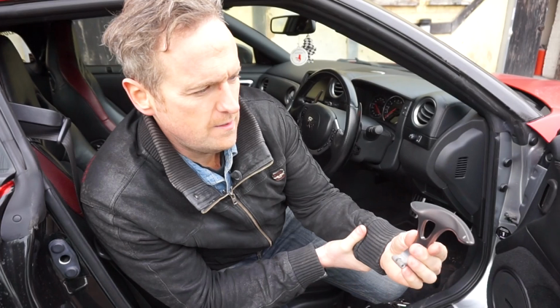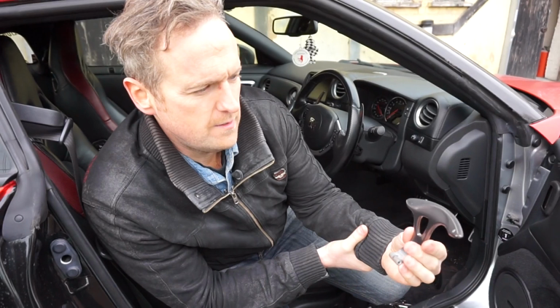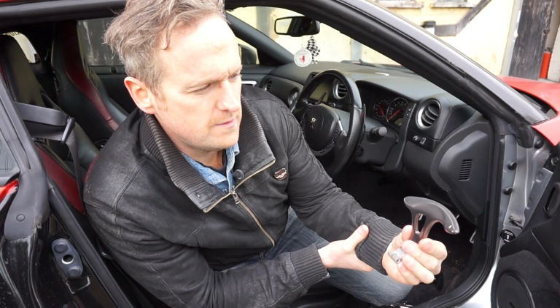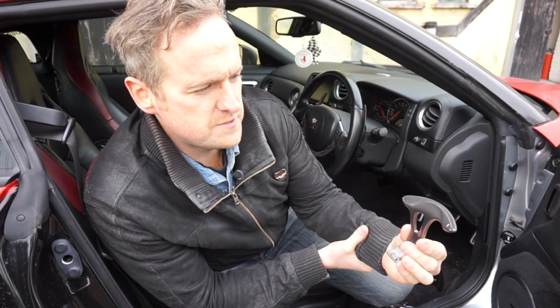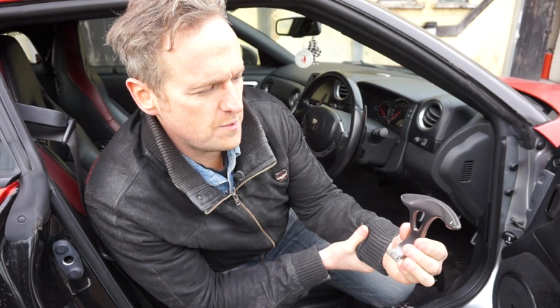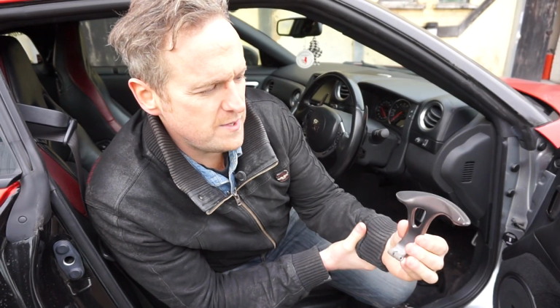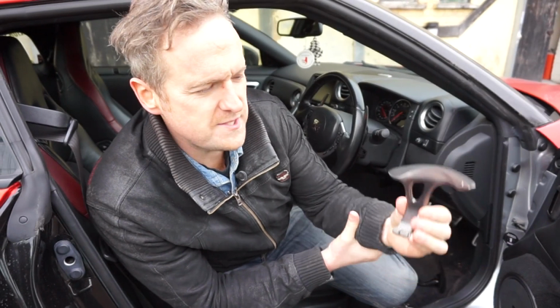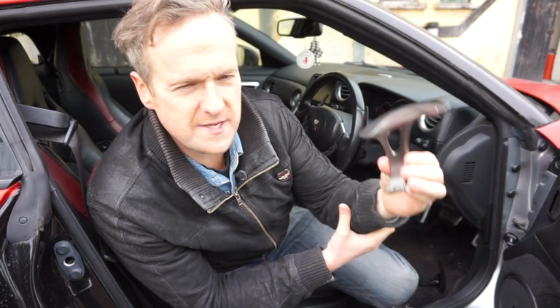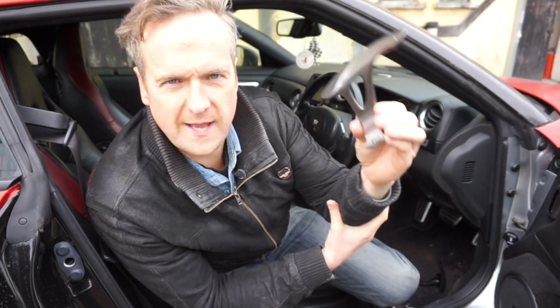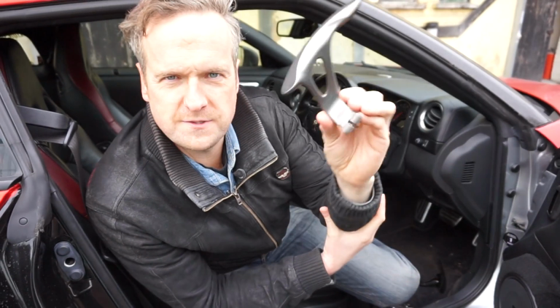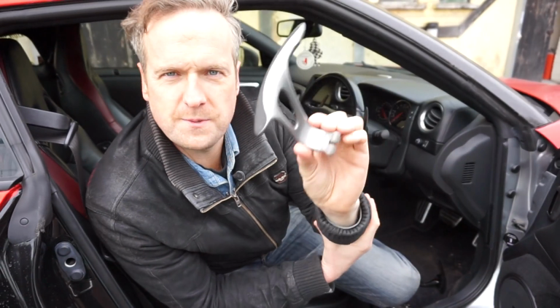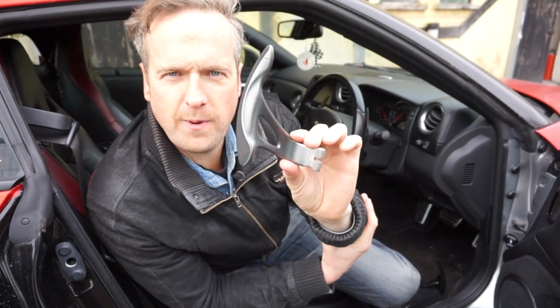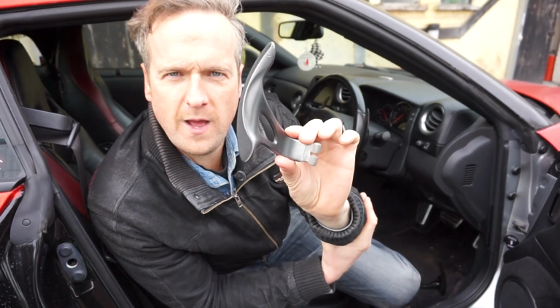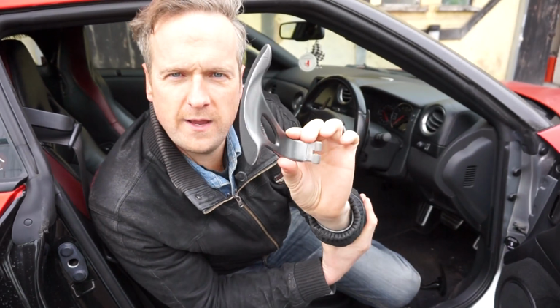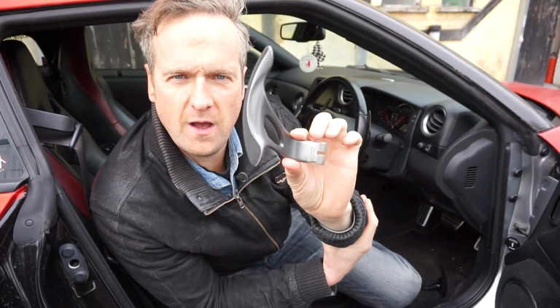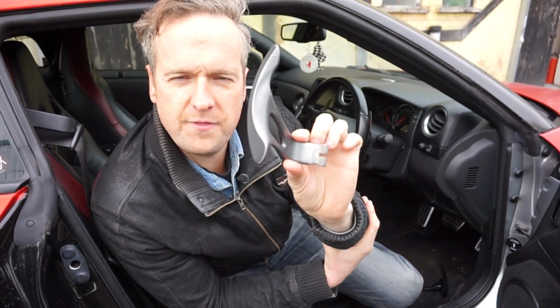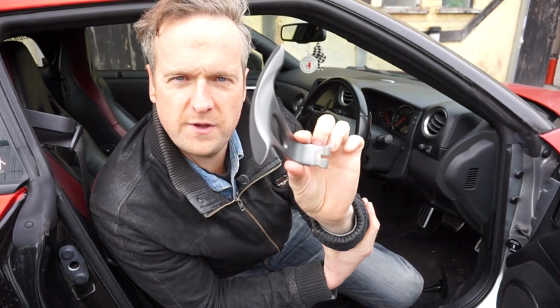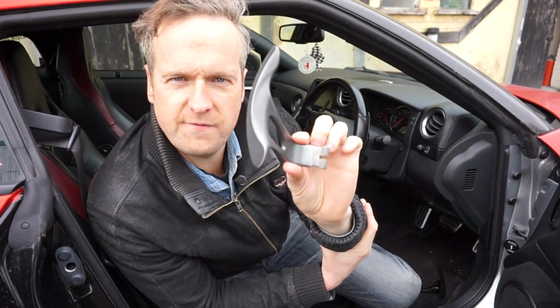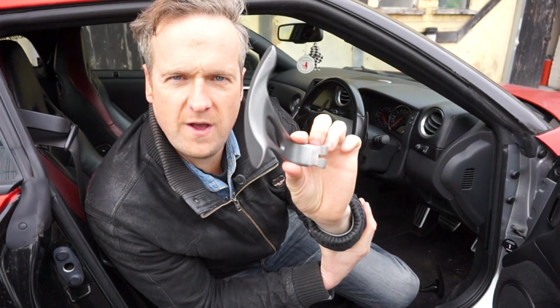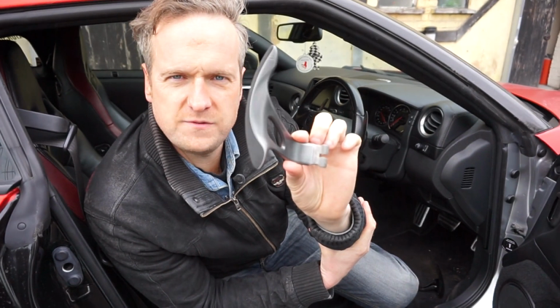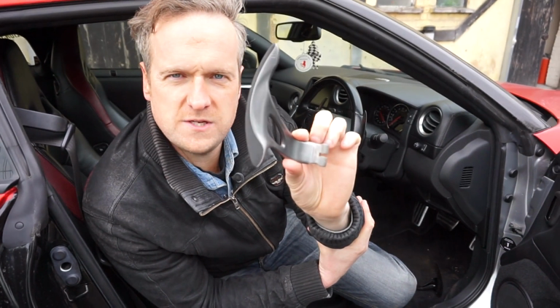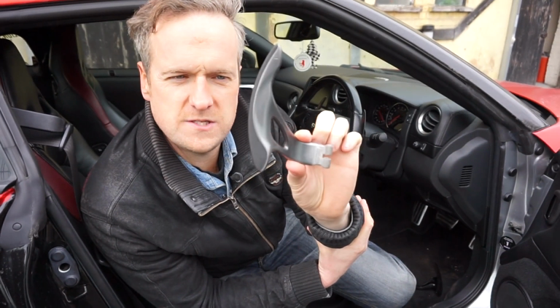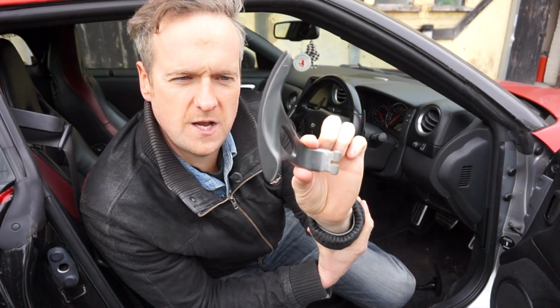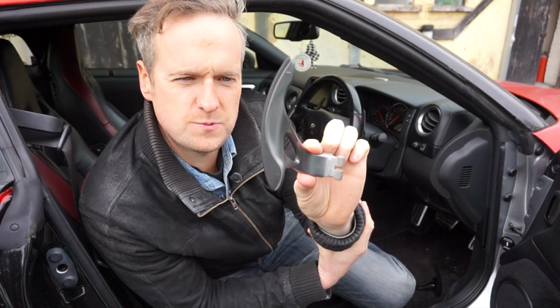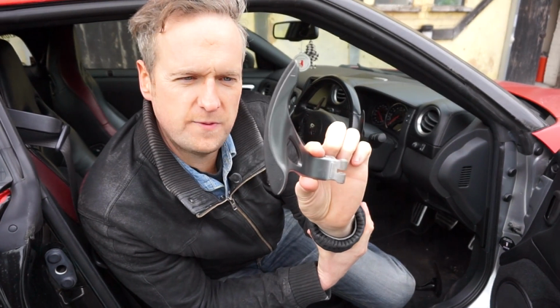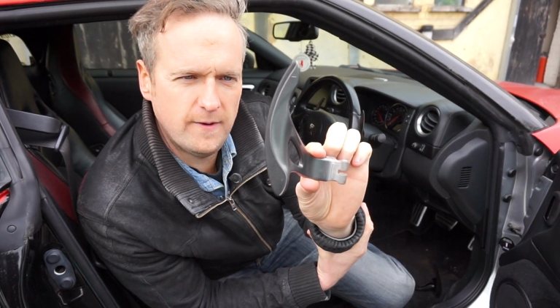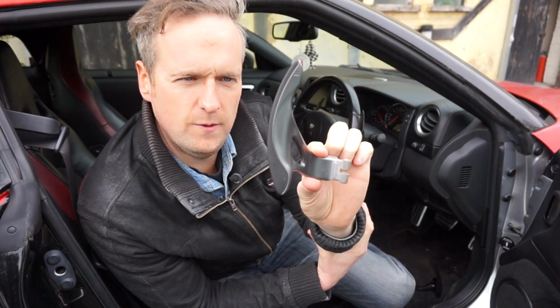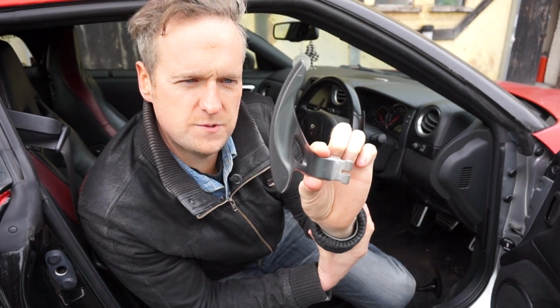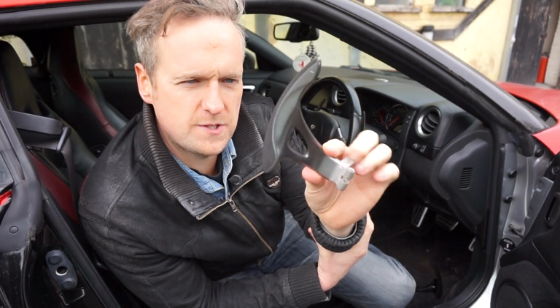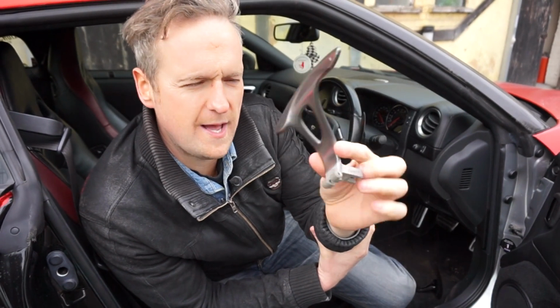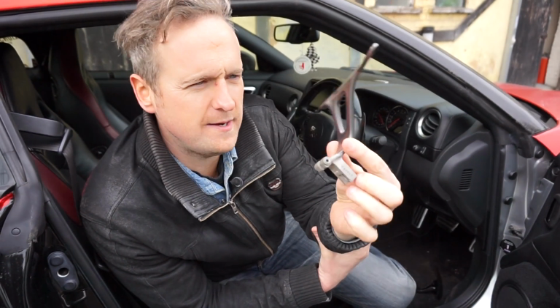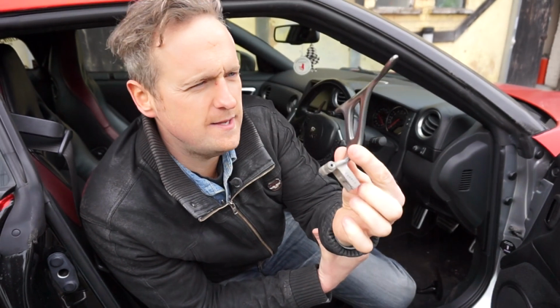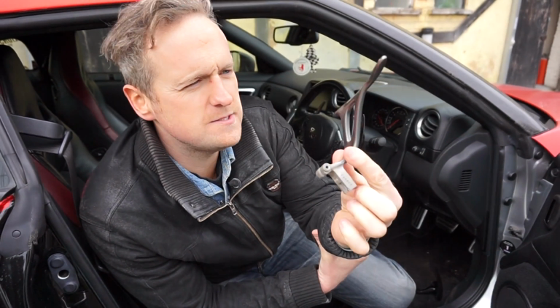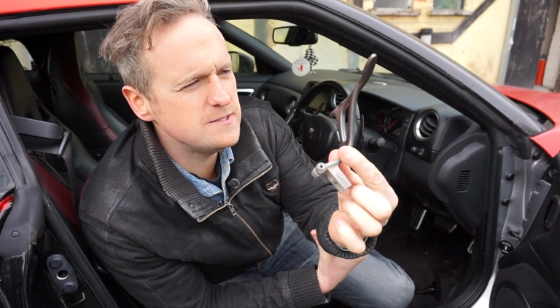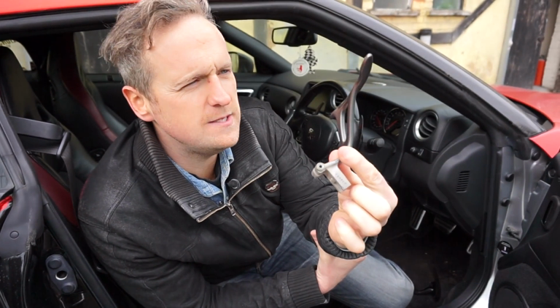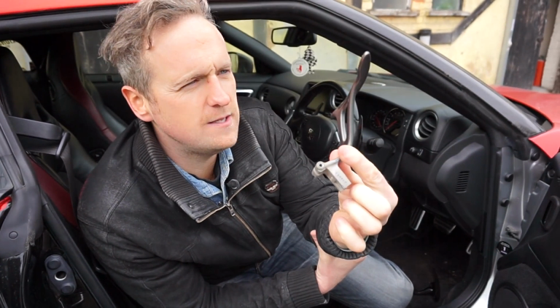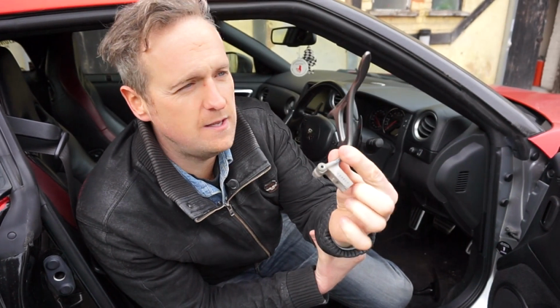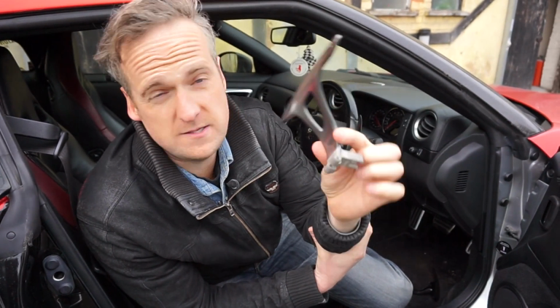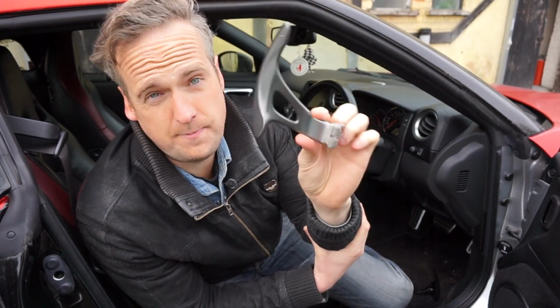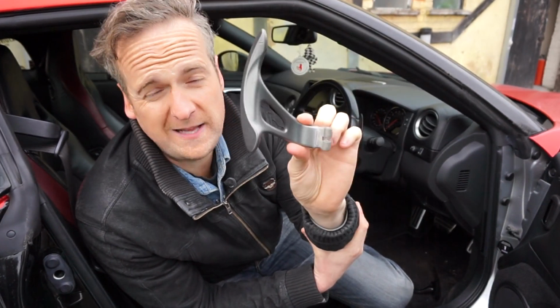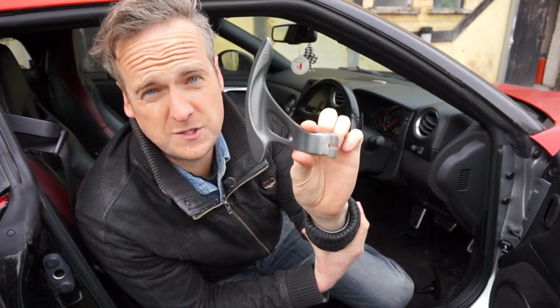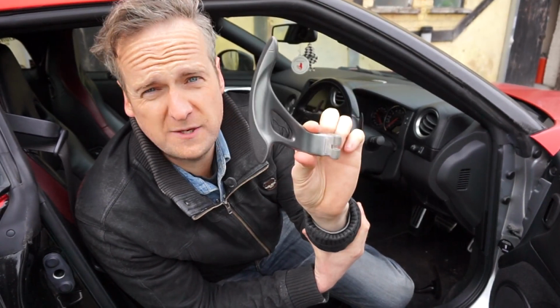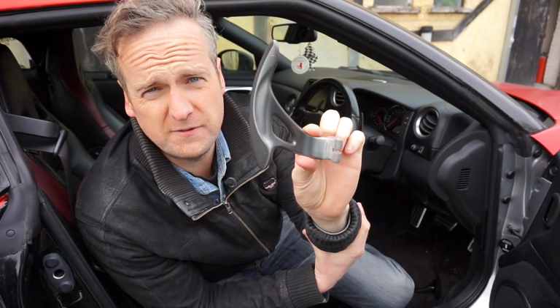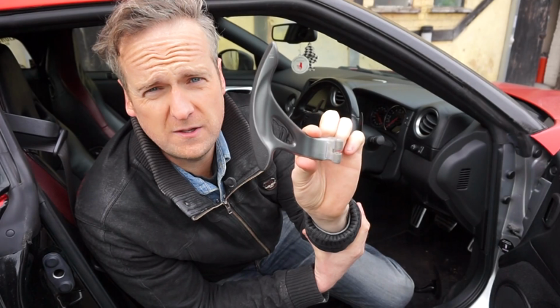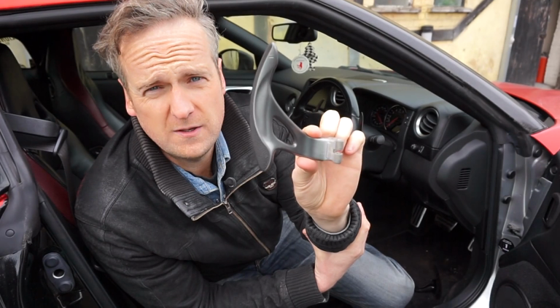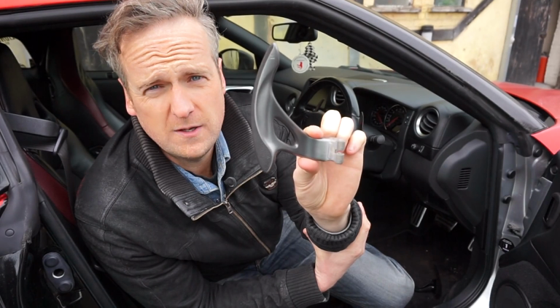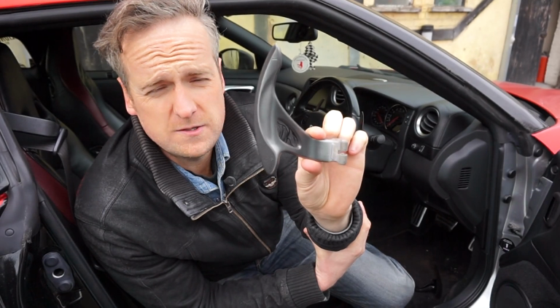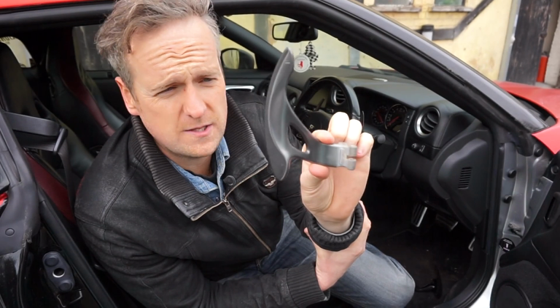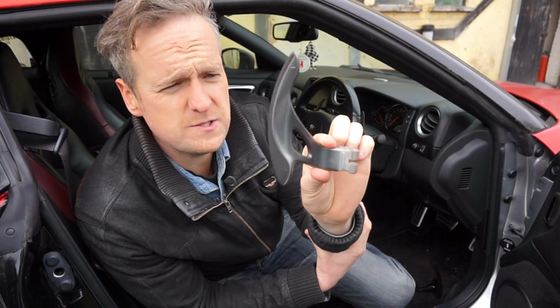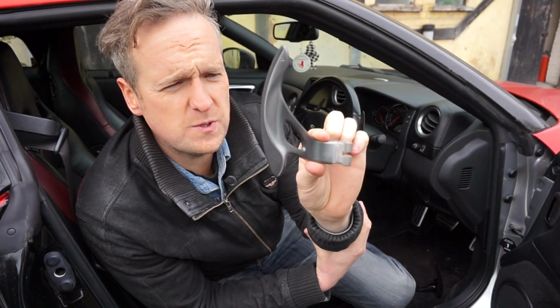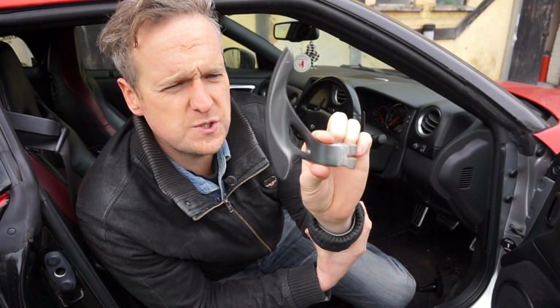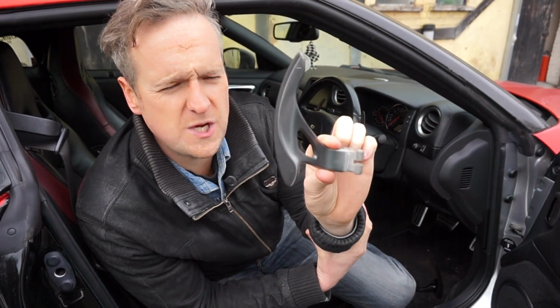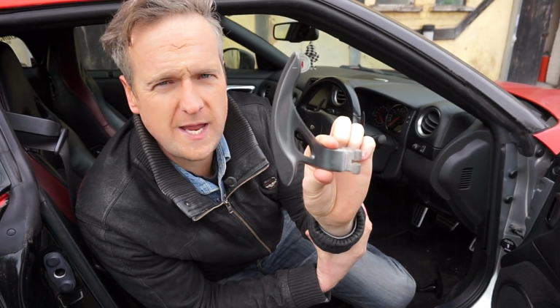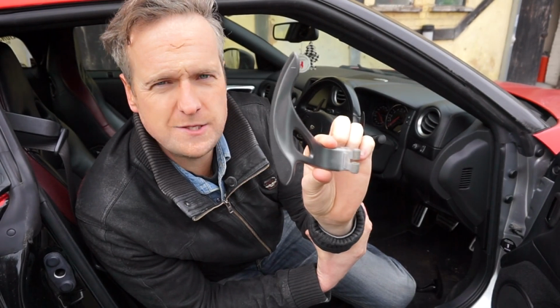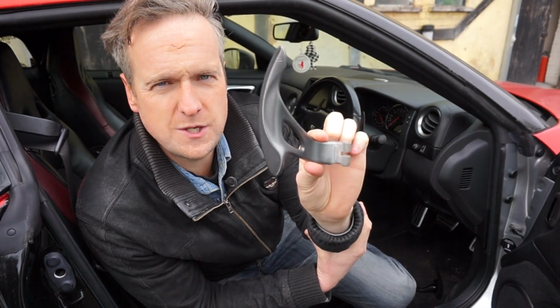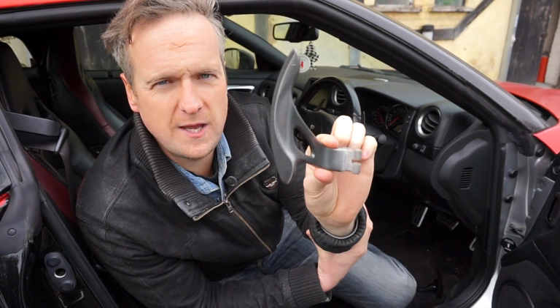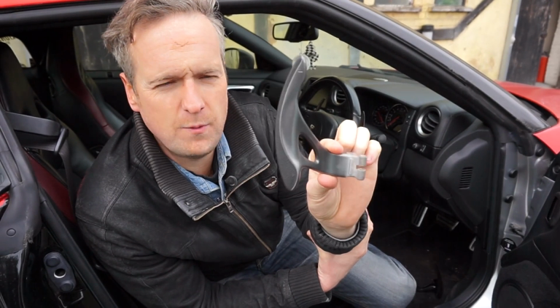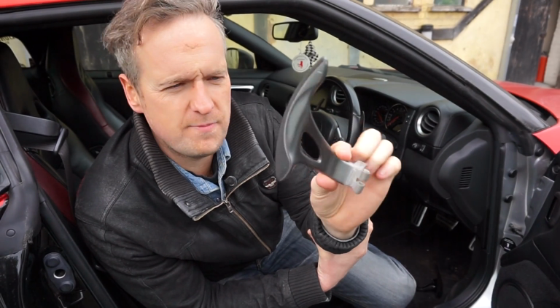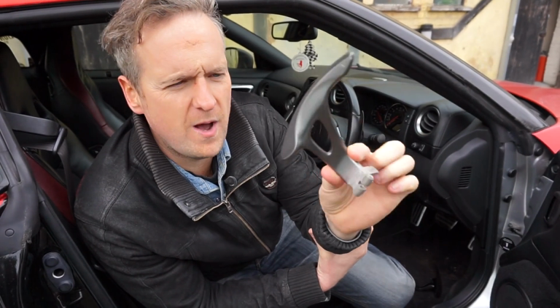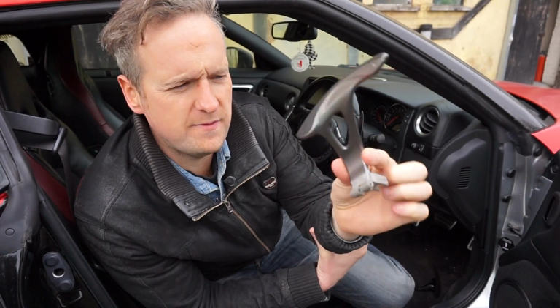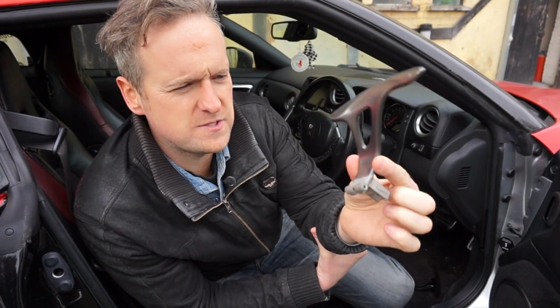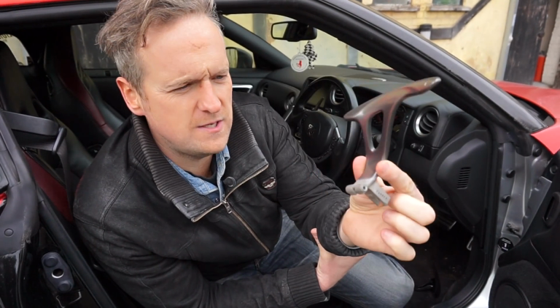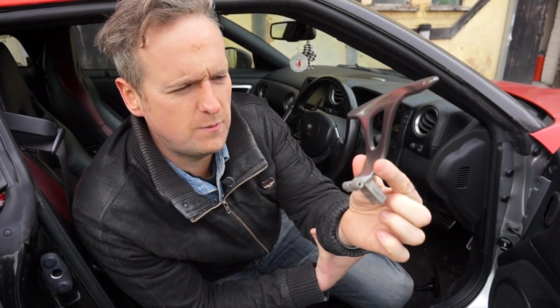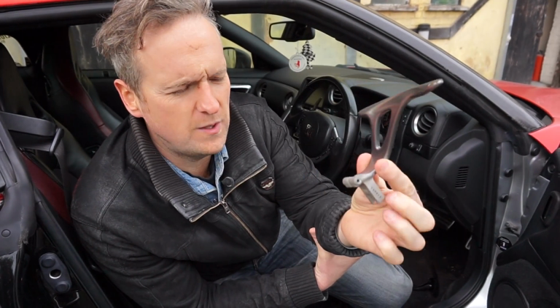Nissan supply R35 GTRs with those. That is the paddle shifter — that's what you change gear with behind the steering wheel.